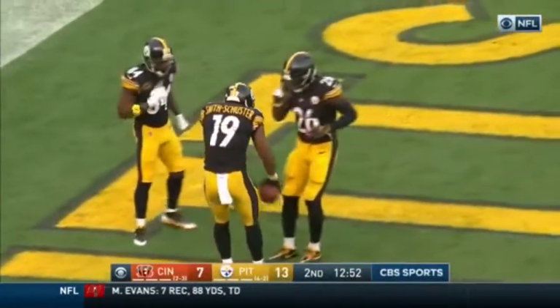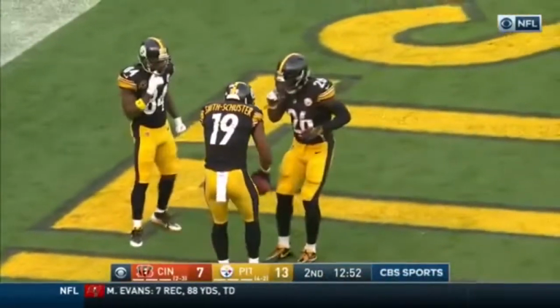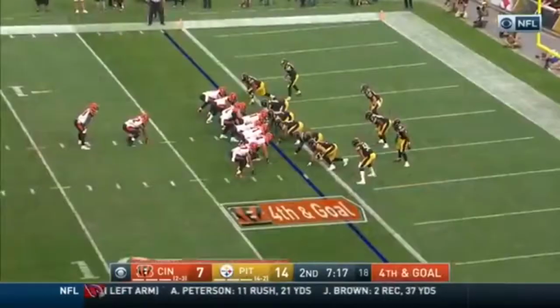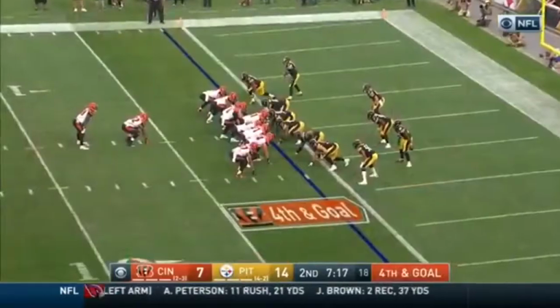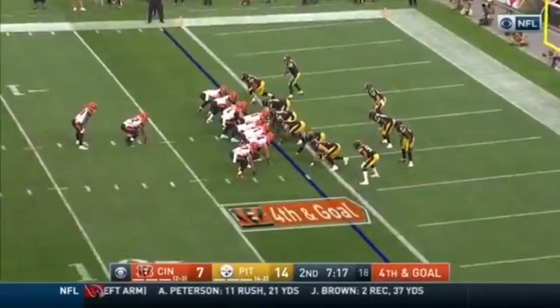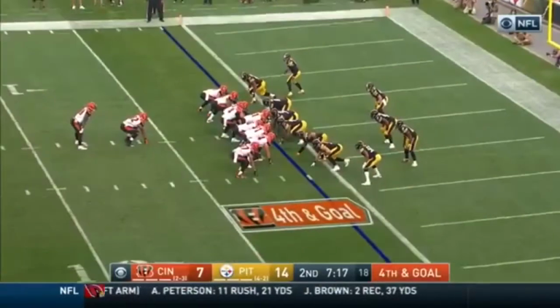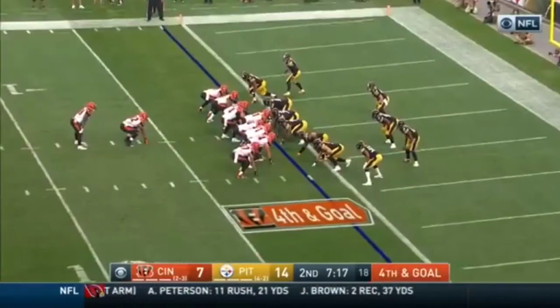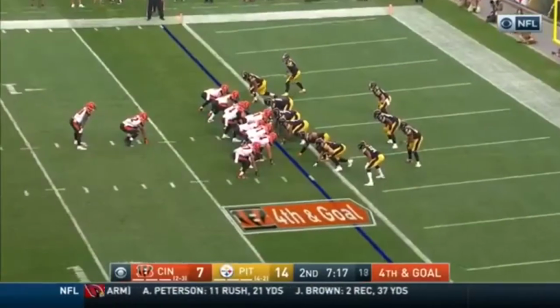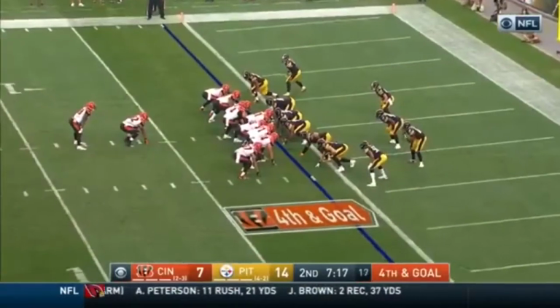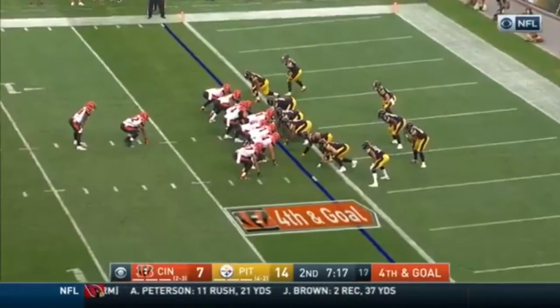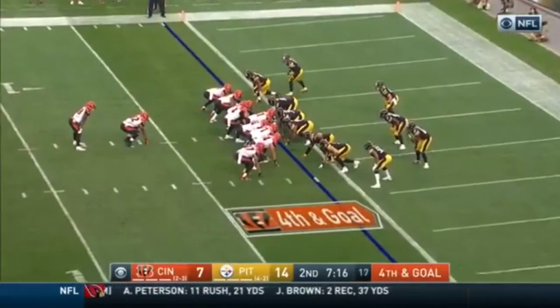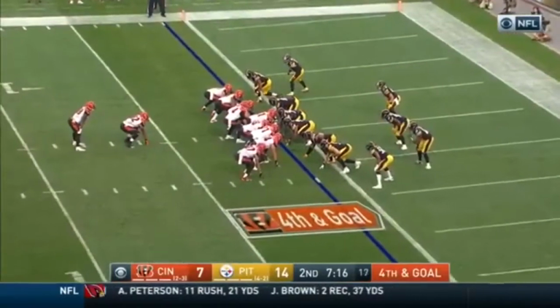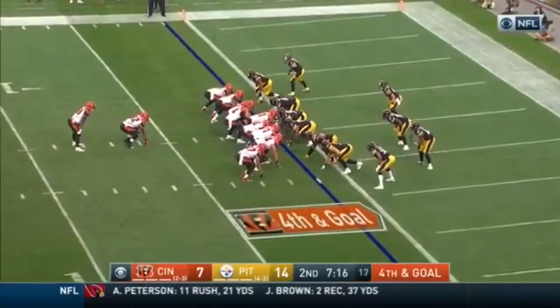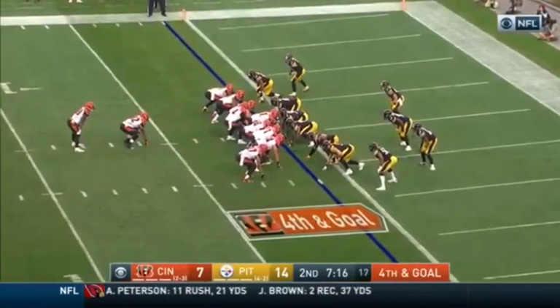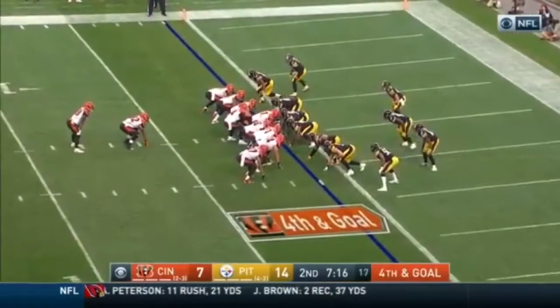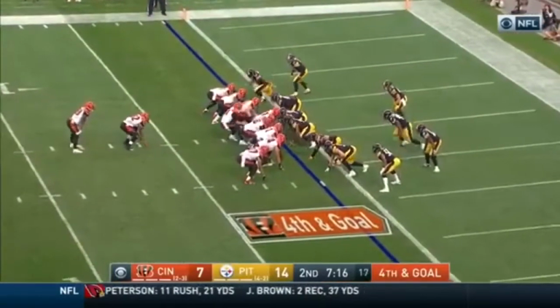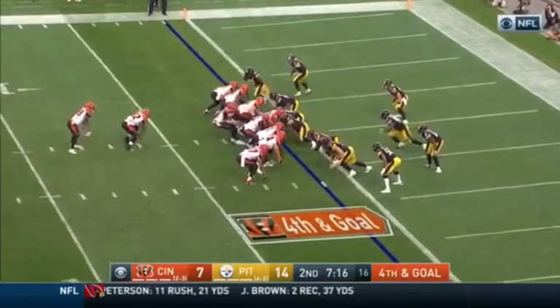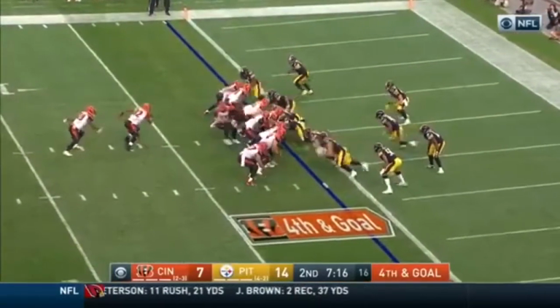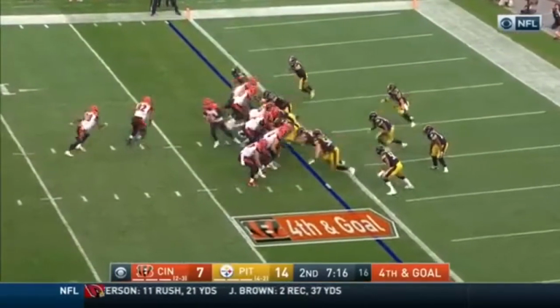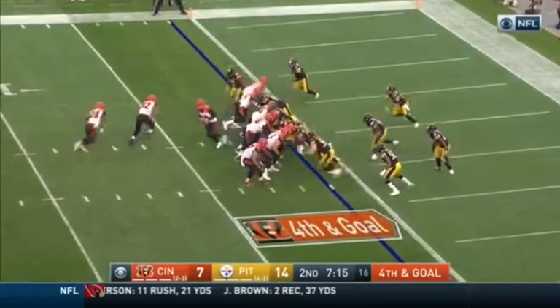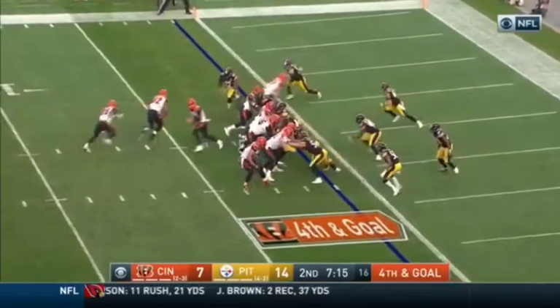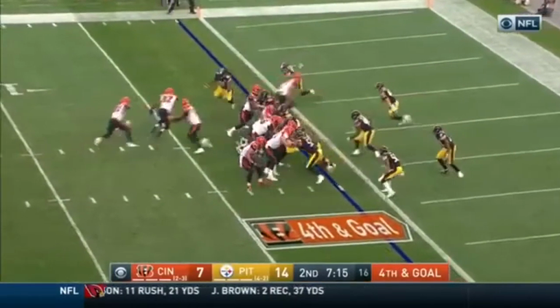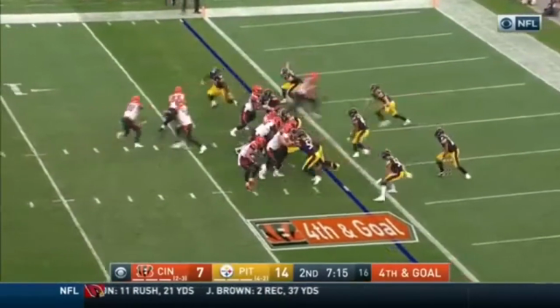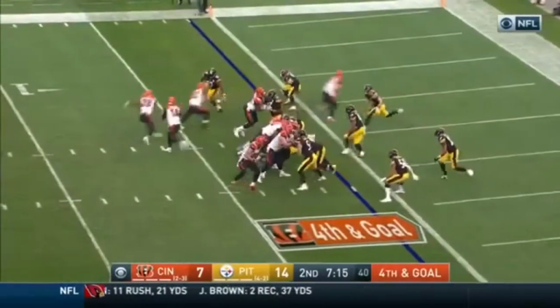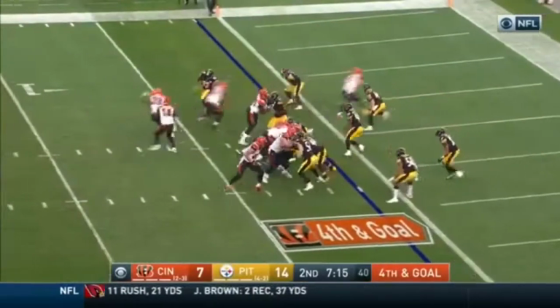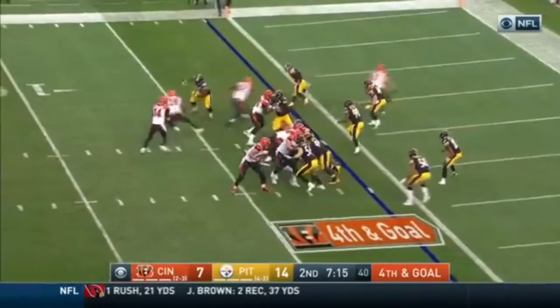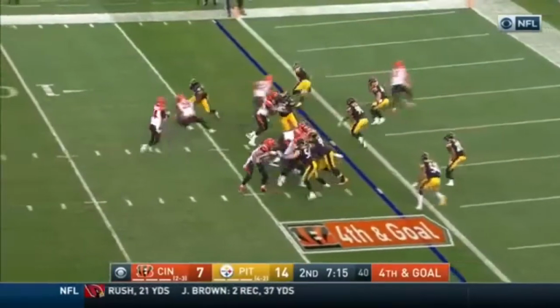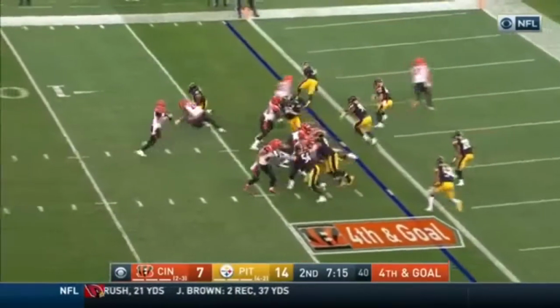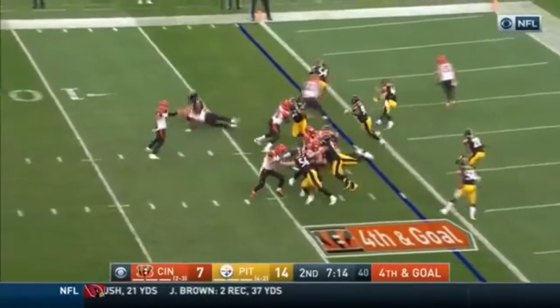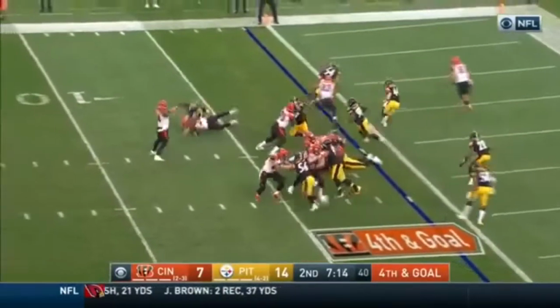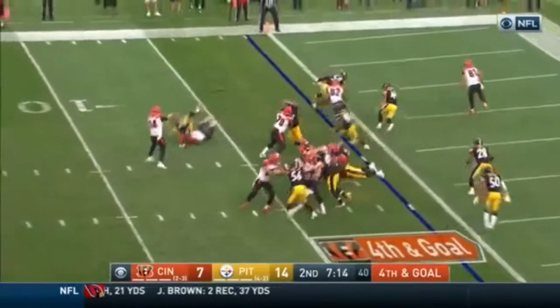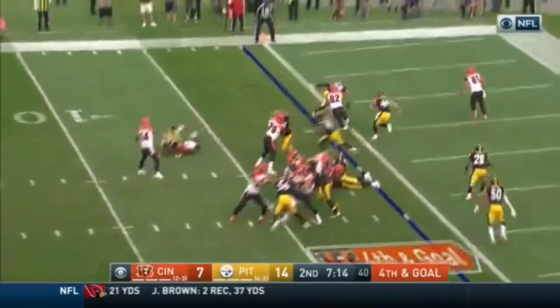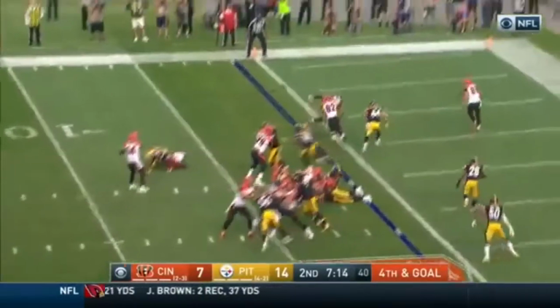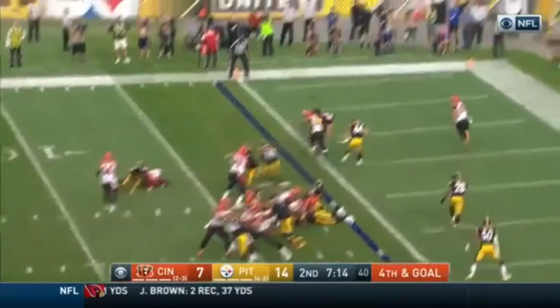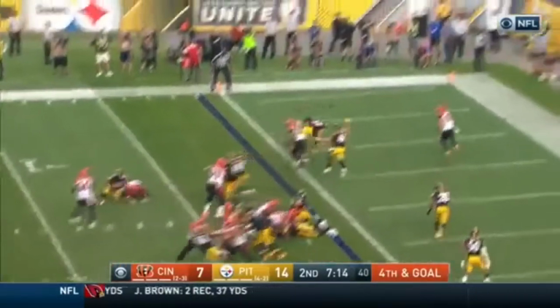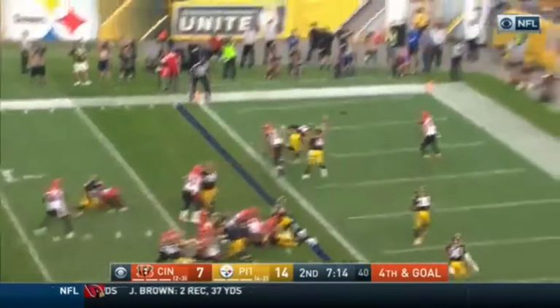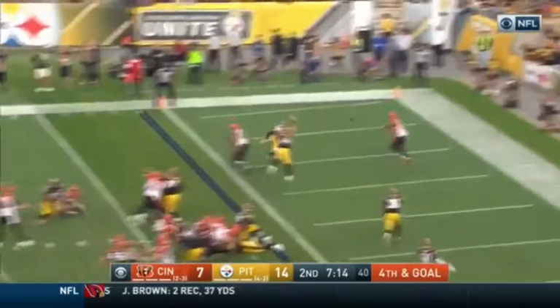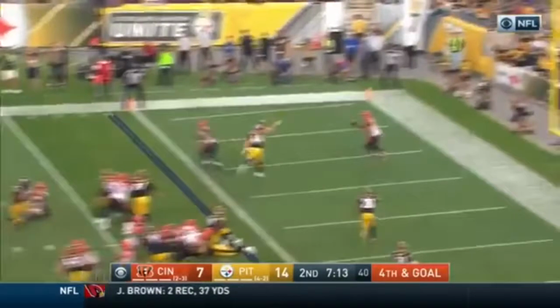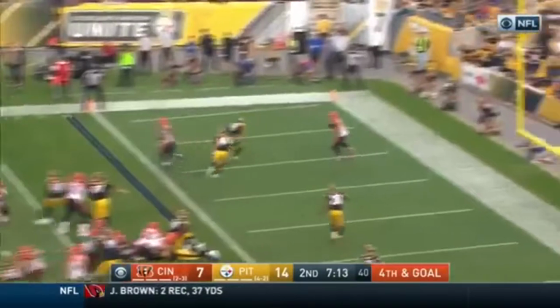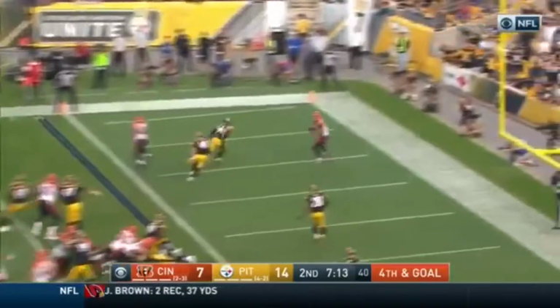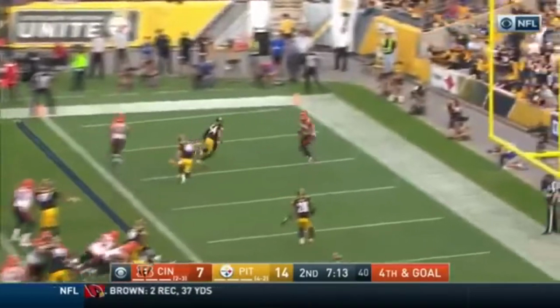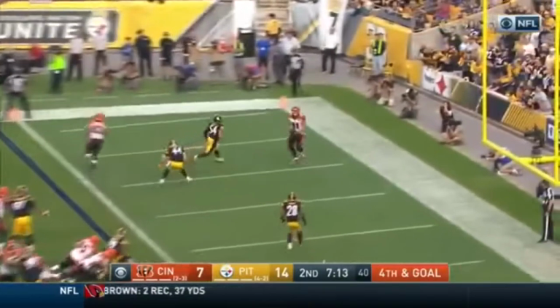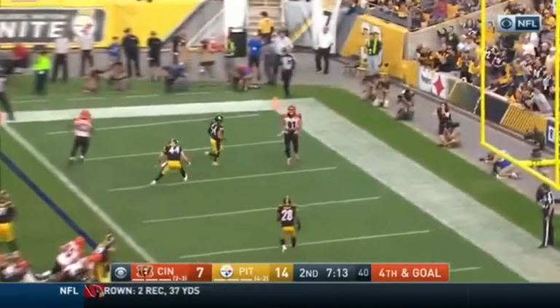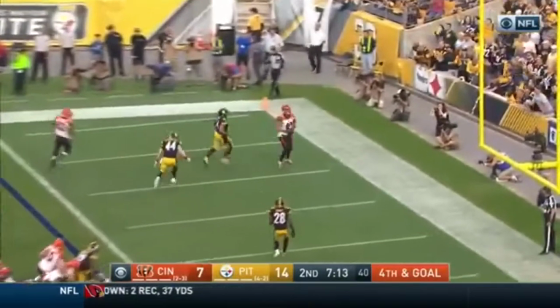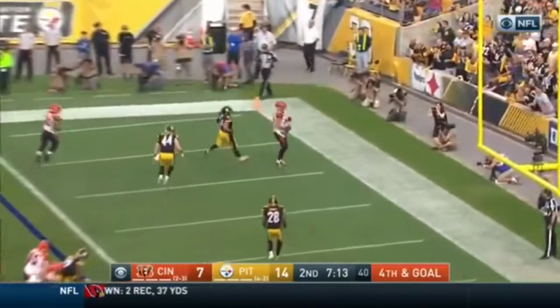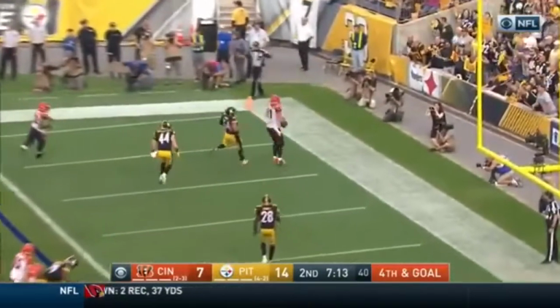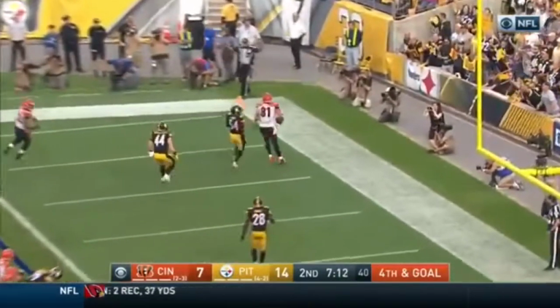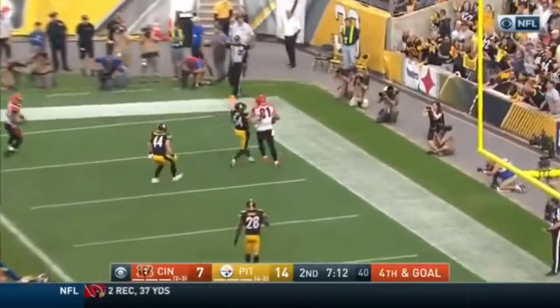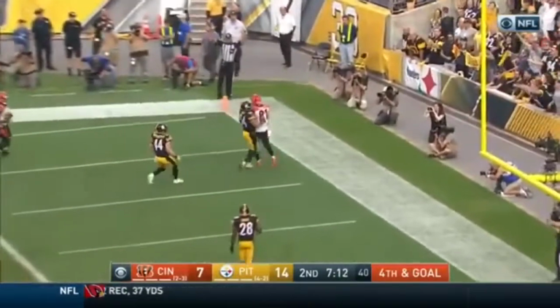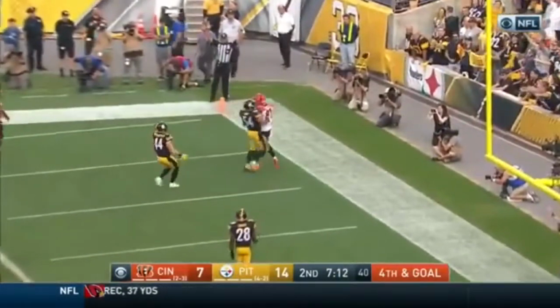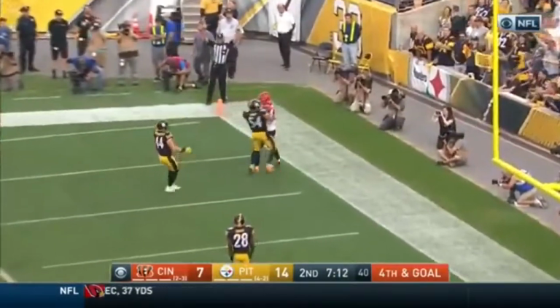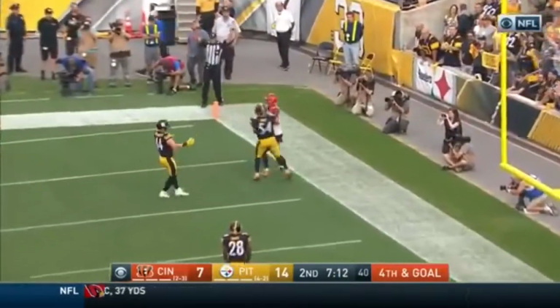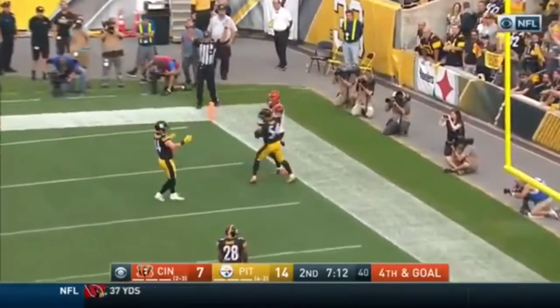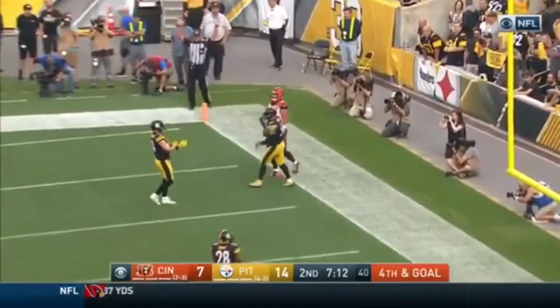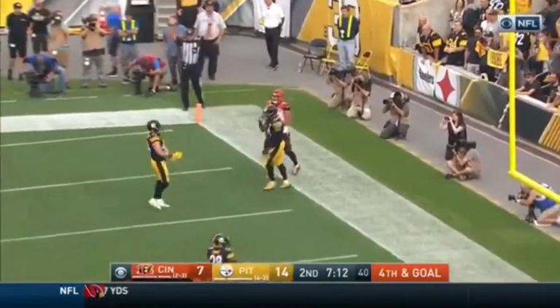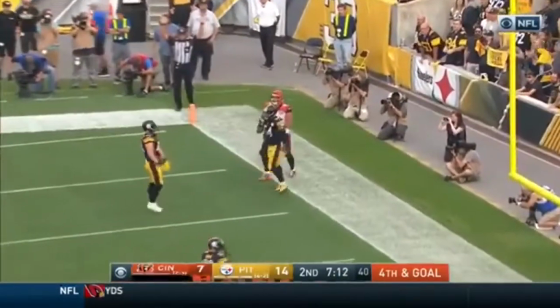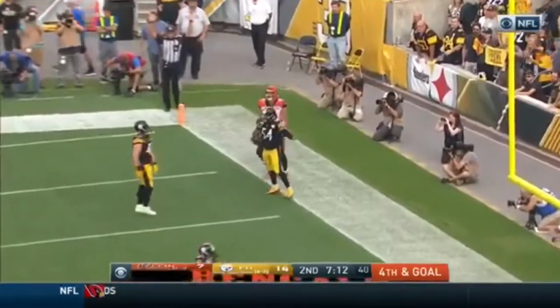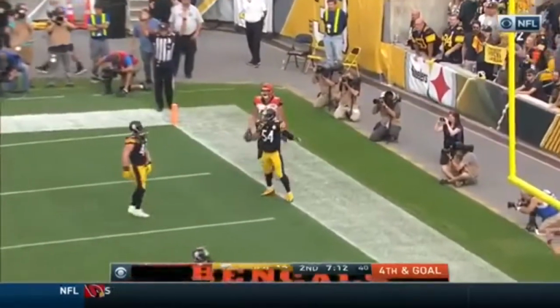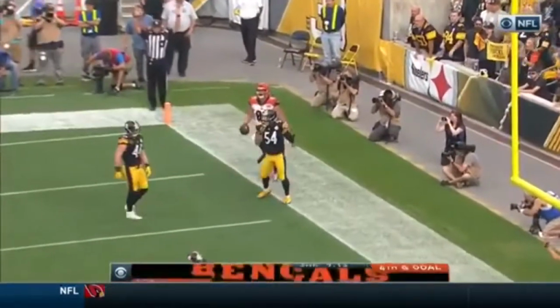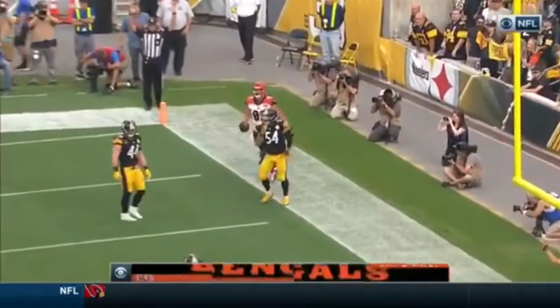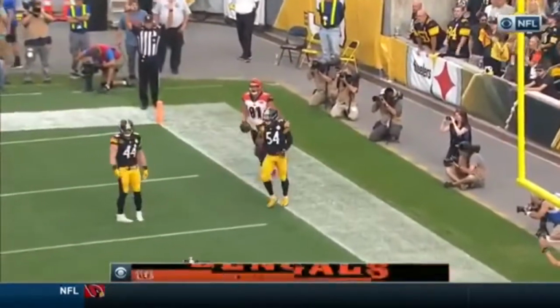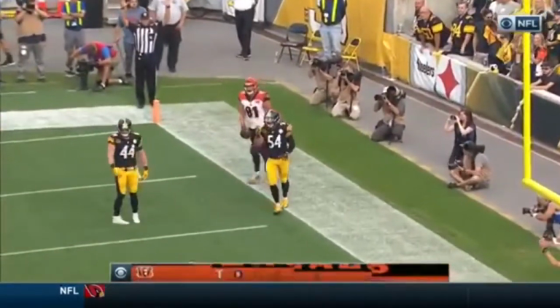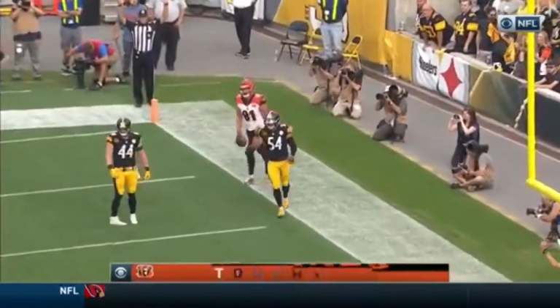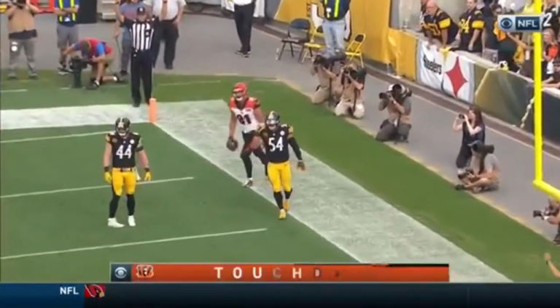From the one. Dalton going up top. Open for the touchdown. It's Tyler Croft.